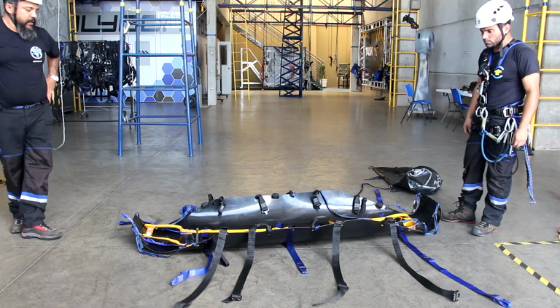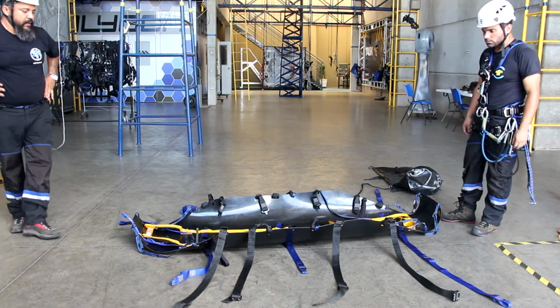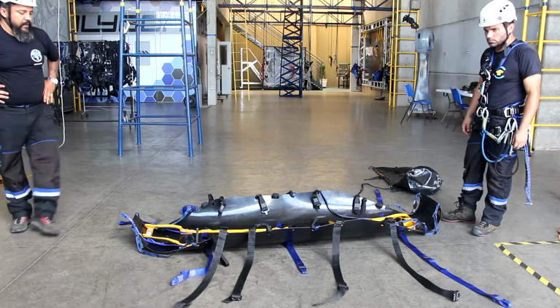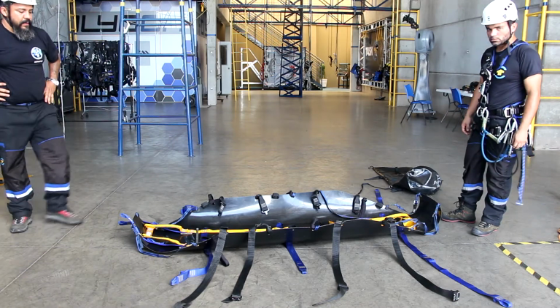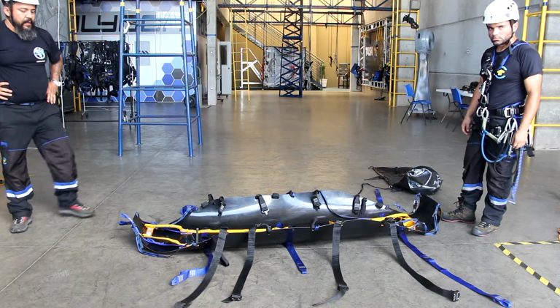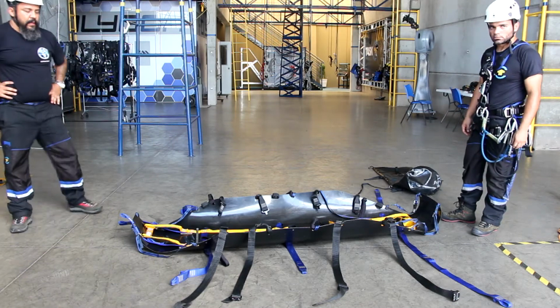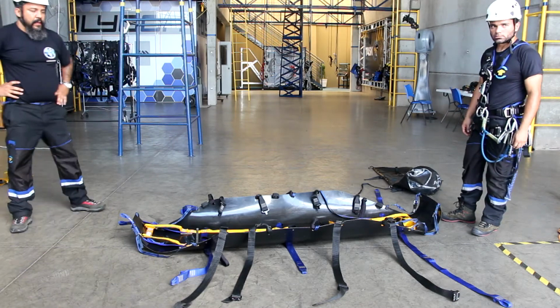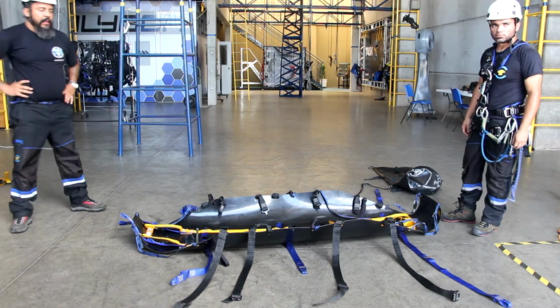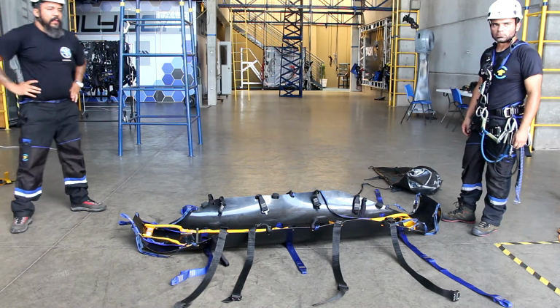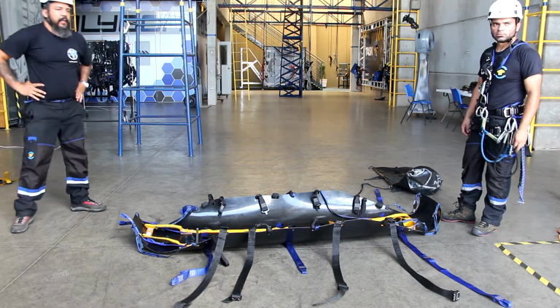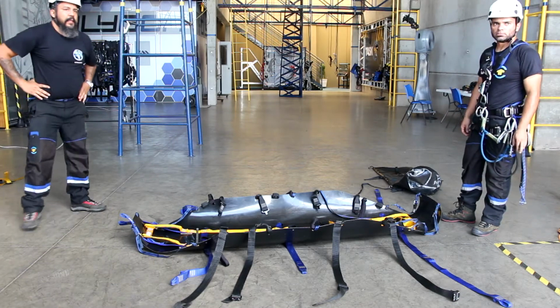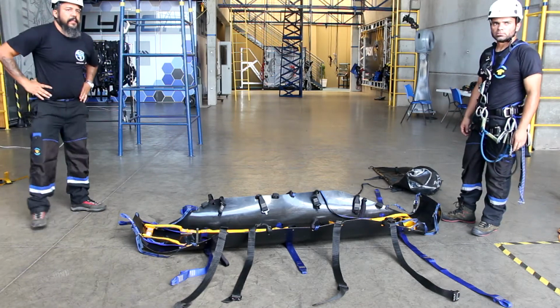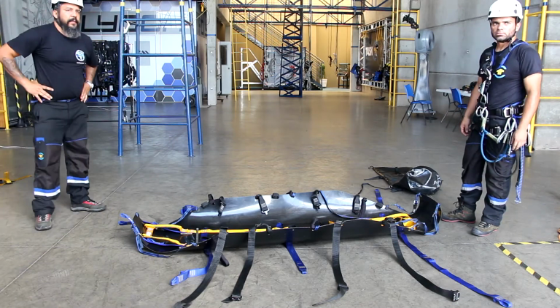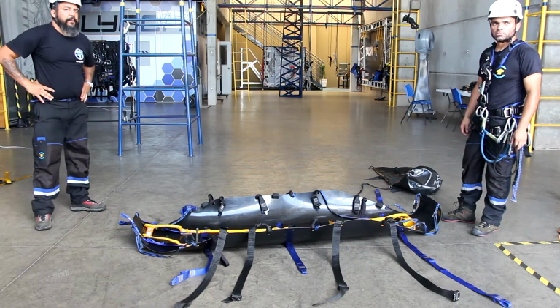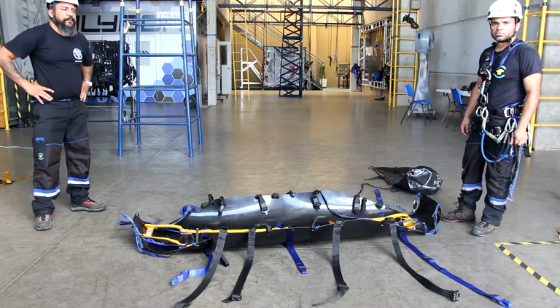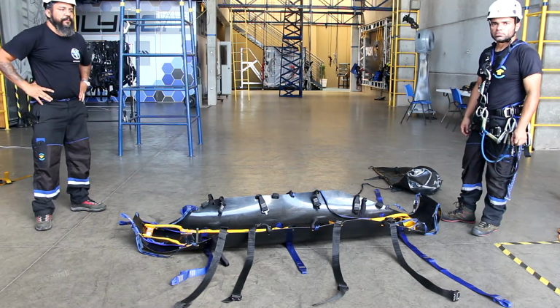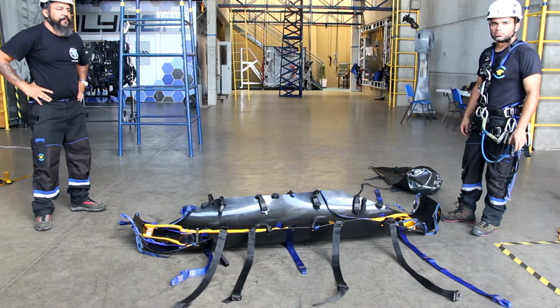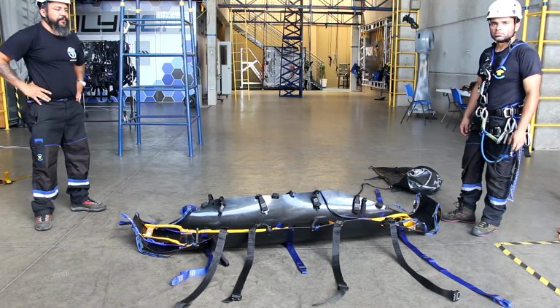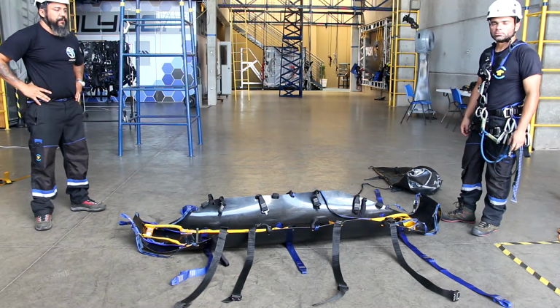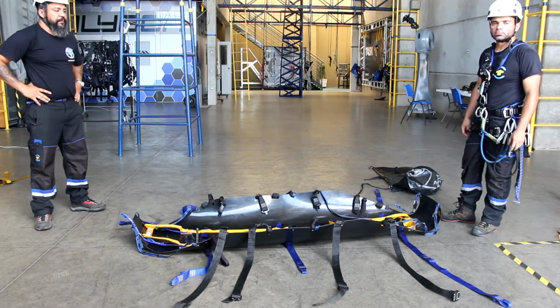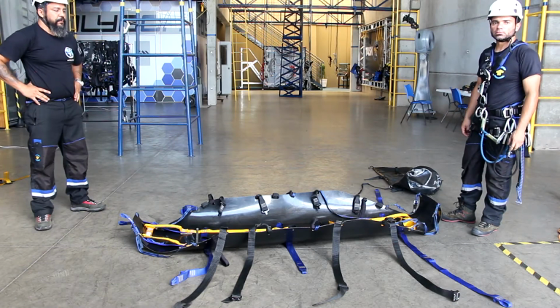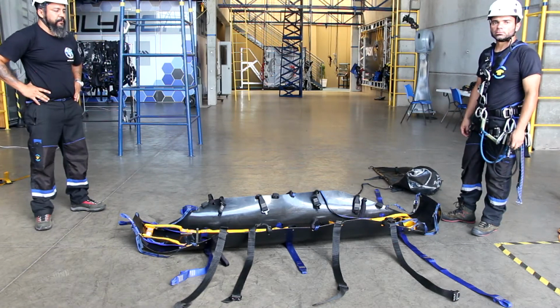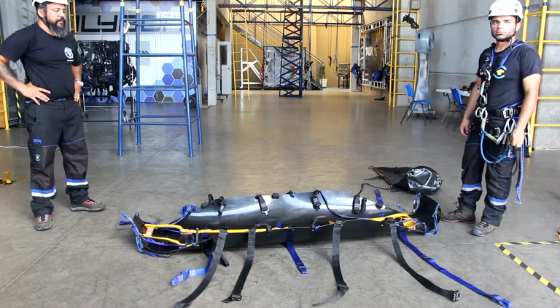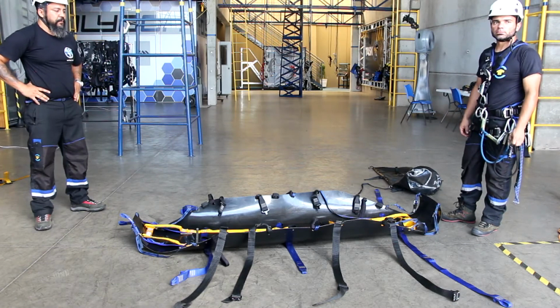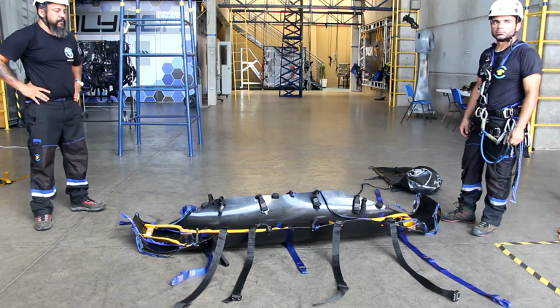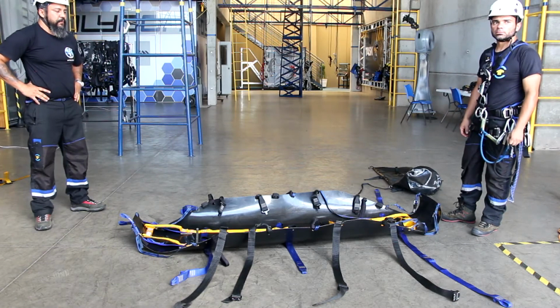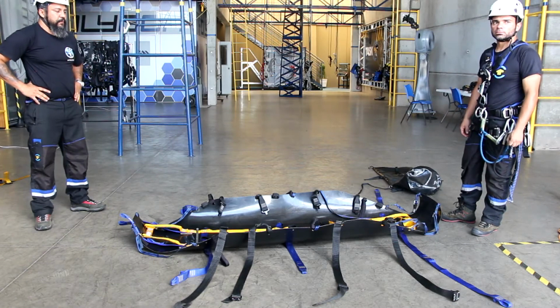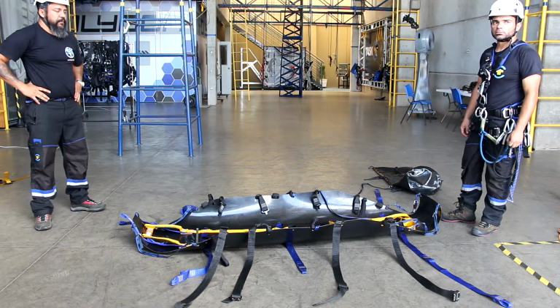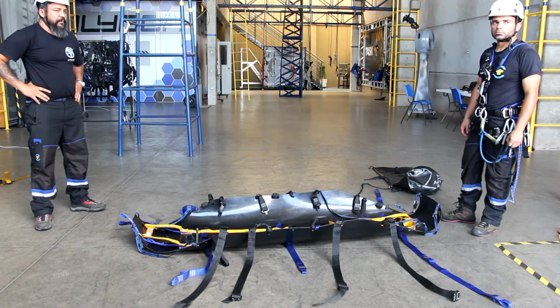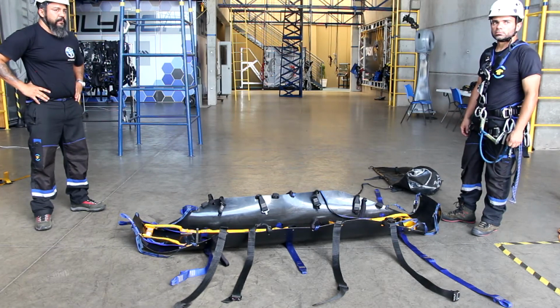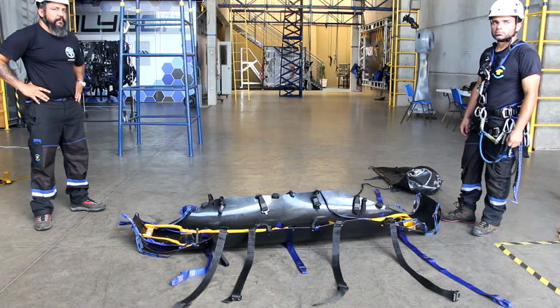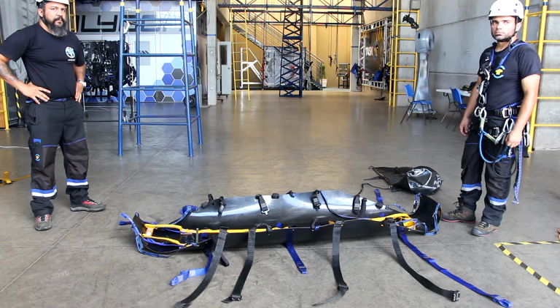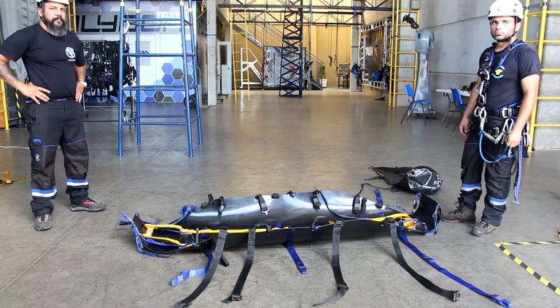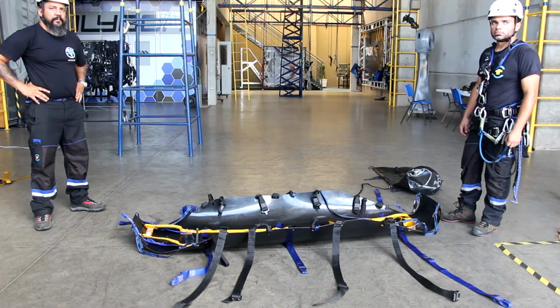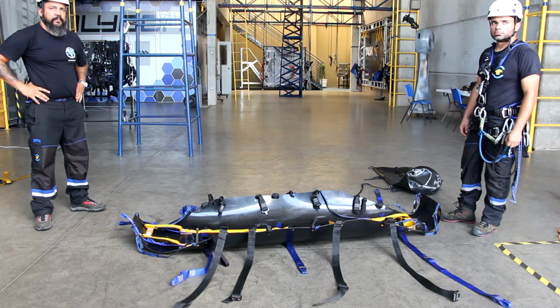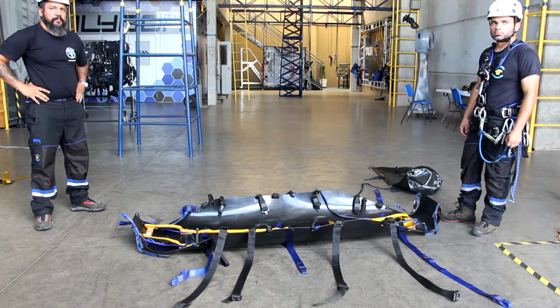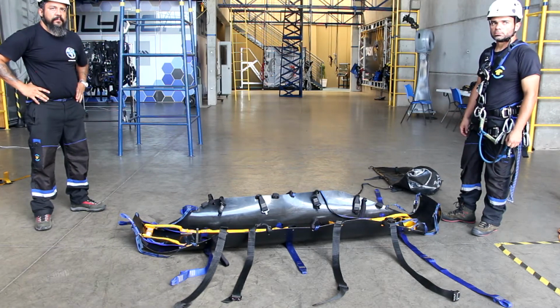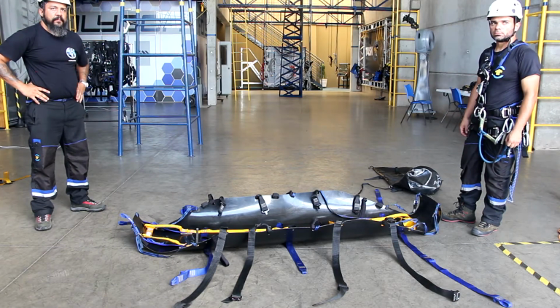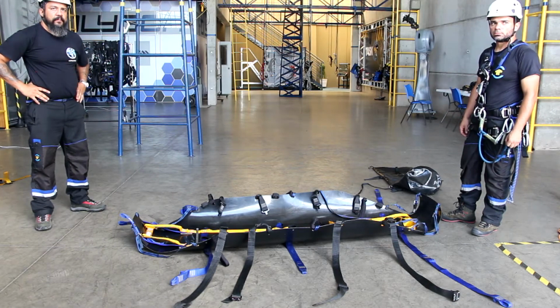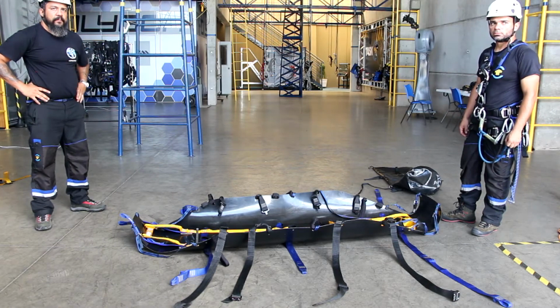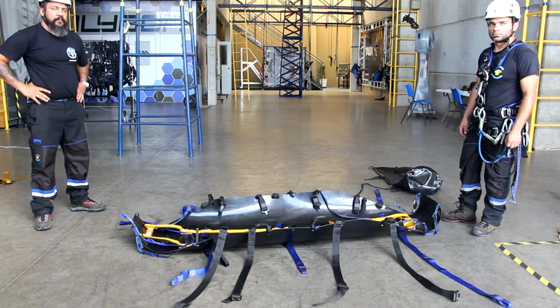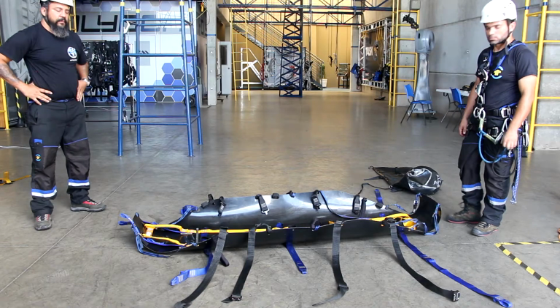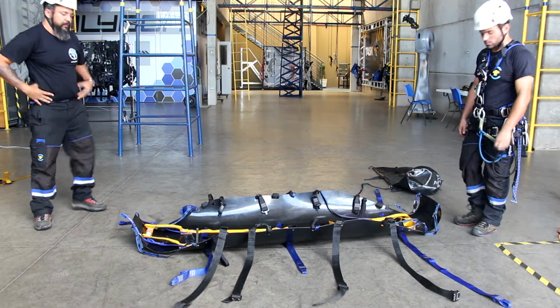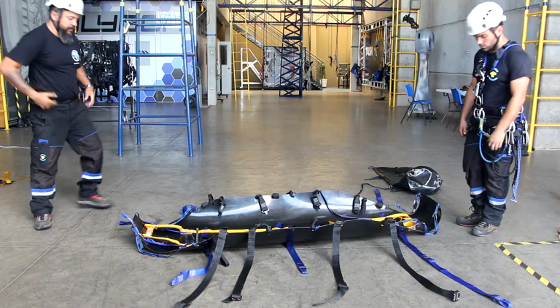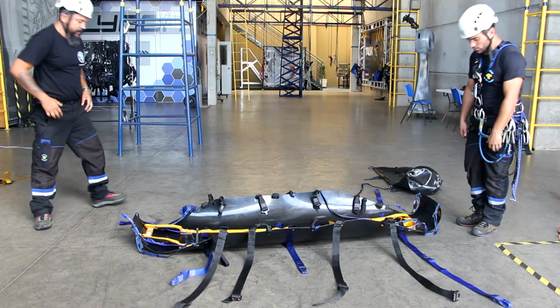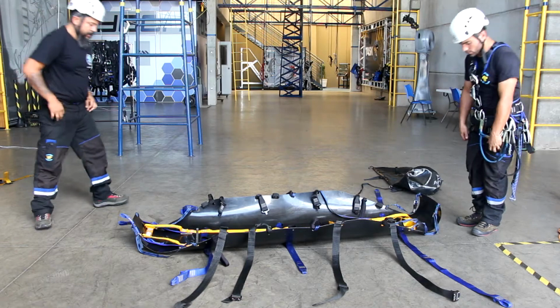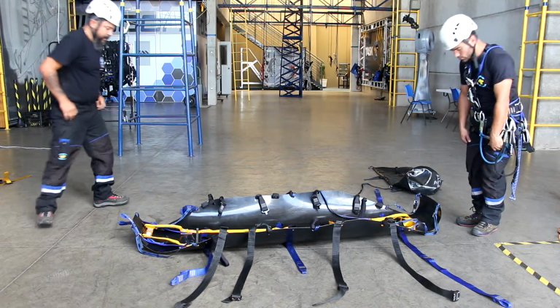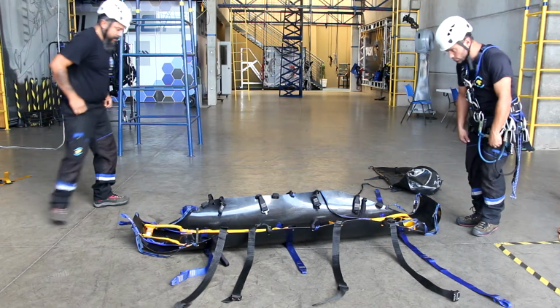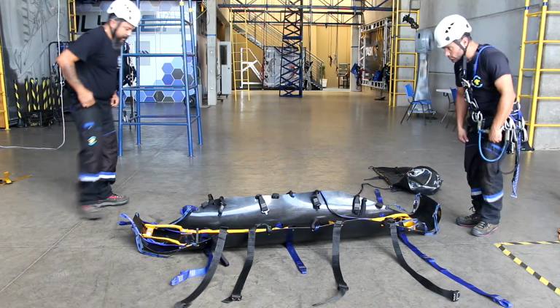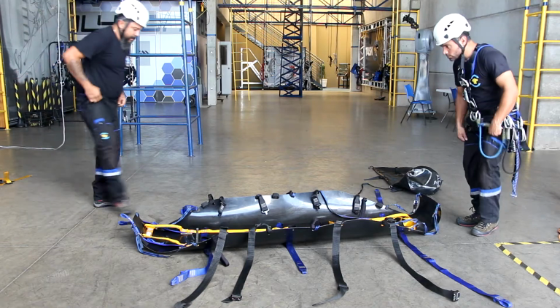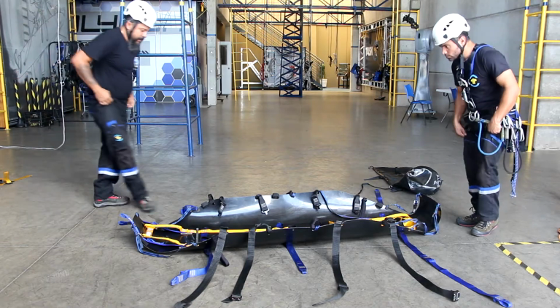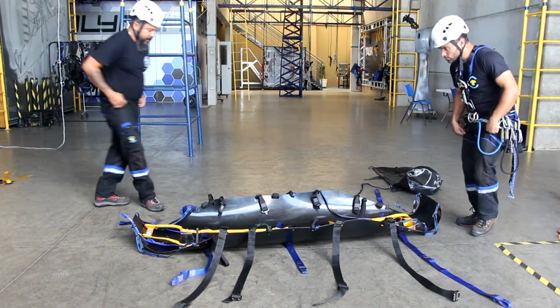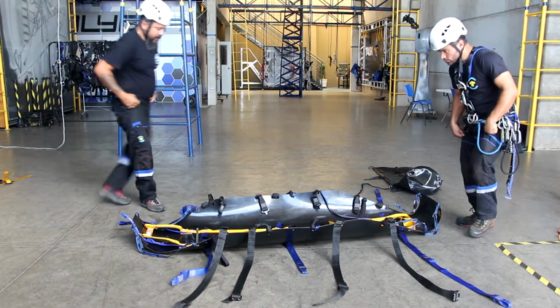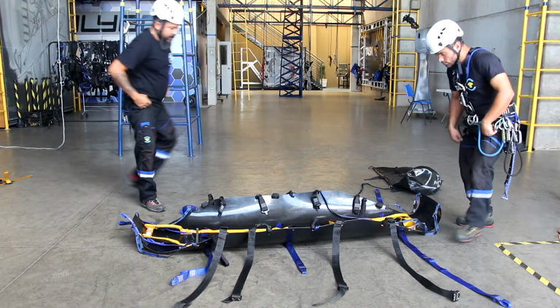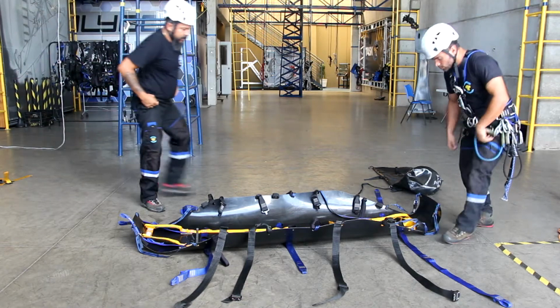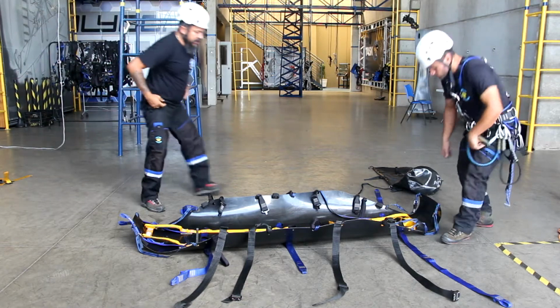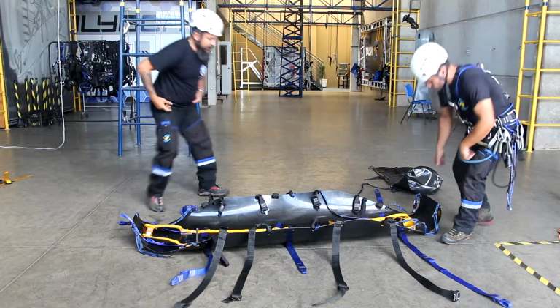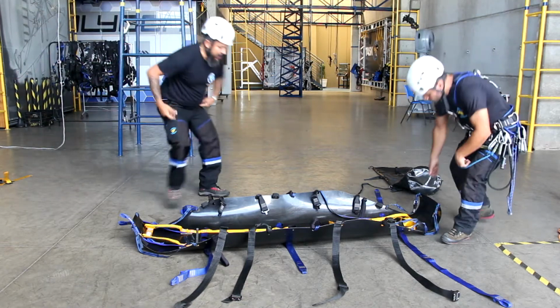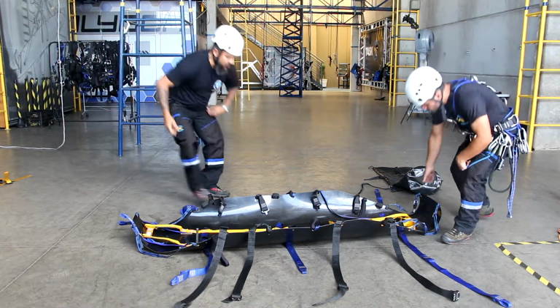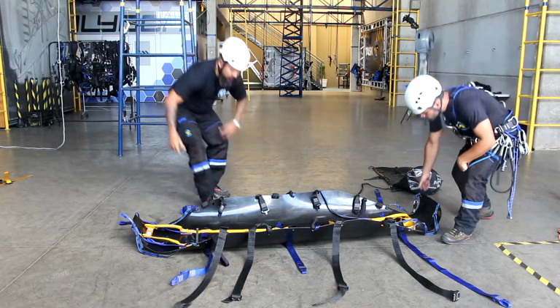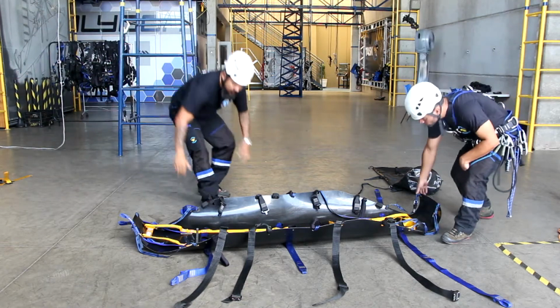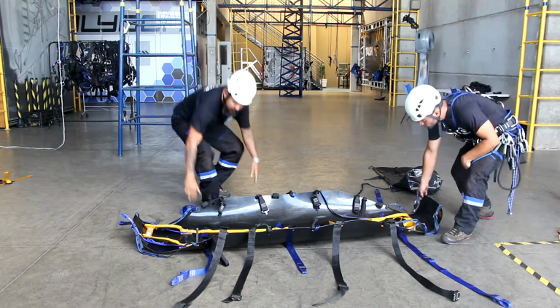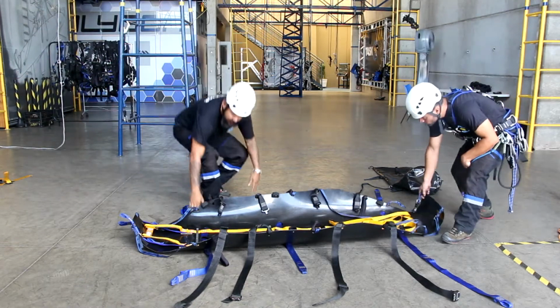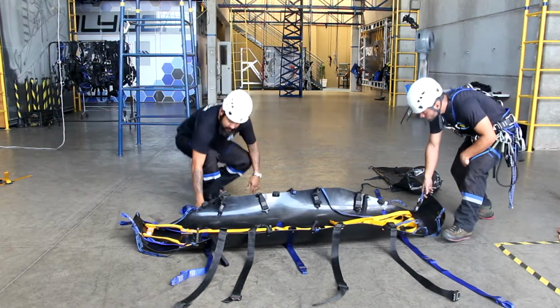Rolling up the stretcher: put all the straps back inside the stretcher.